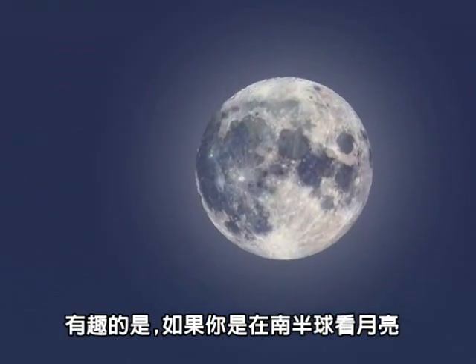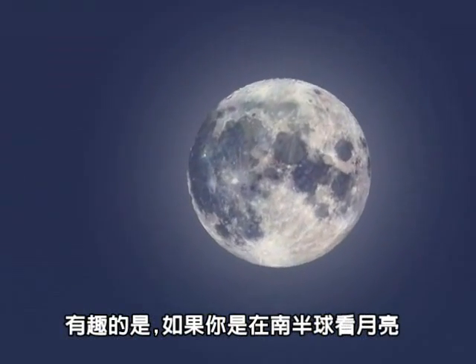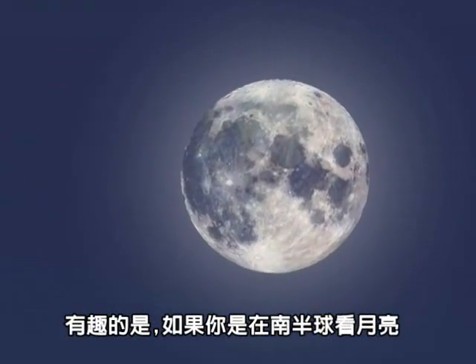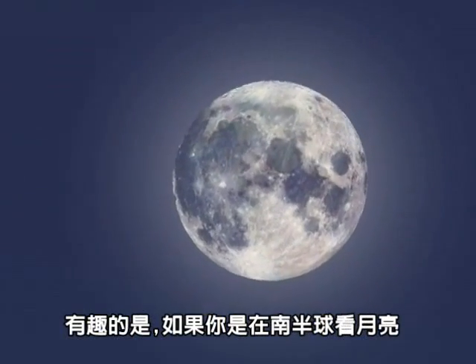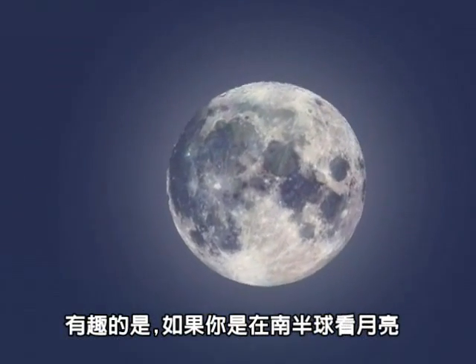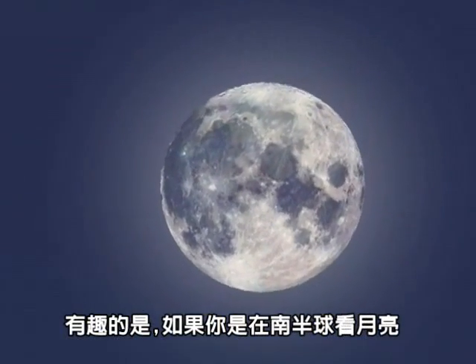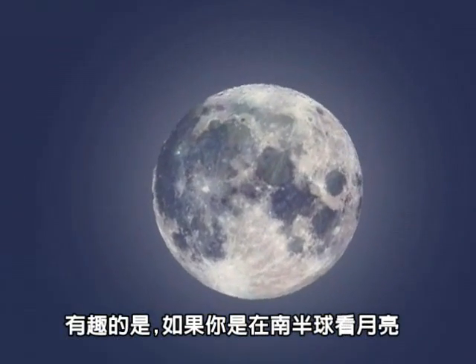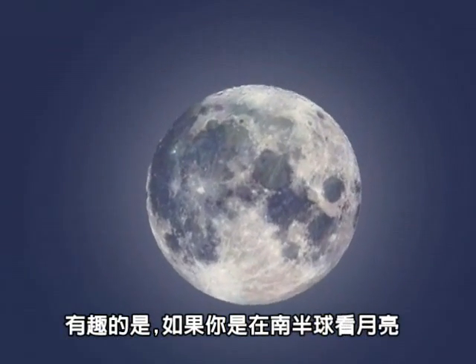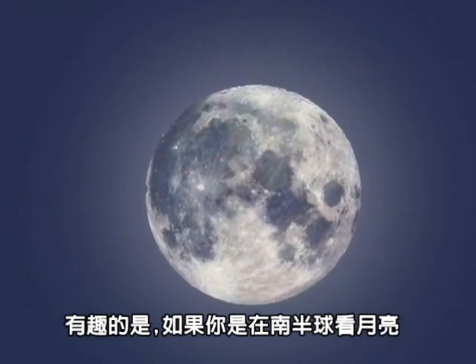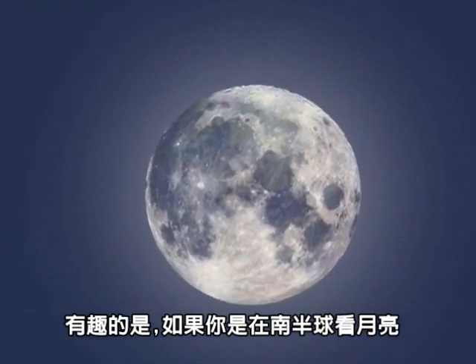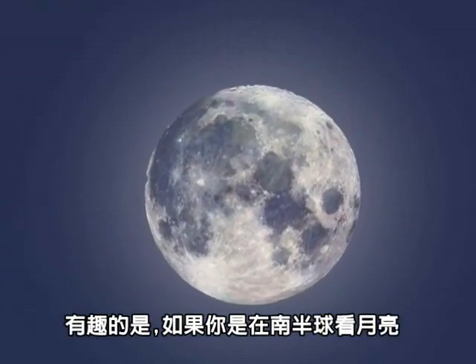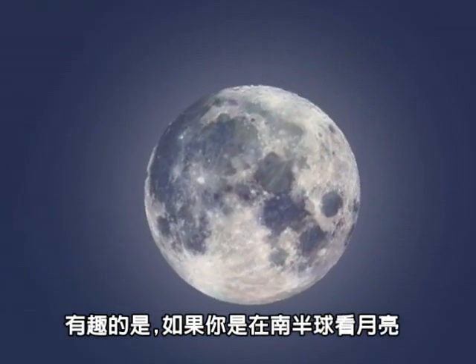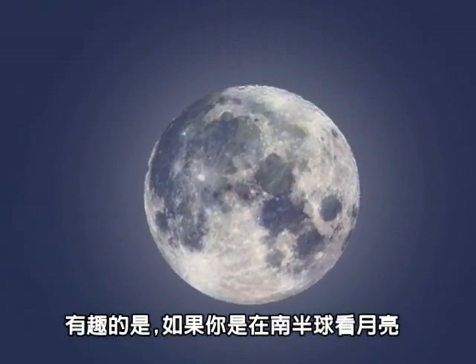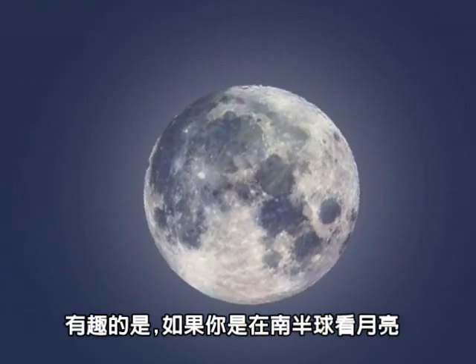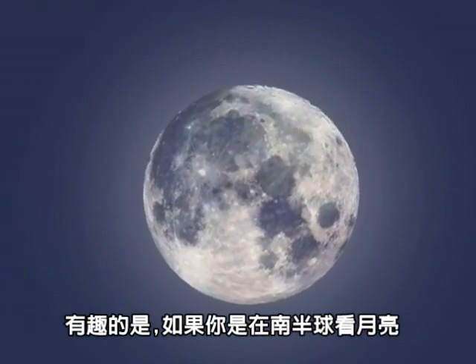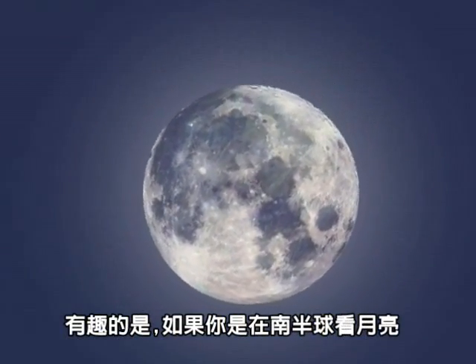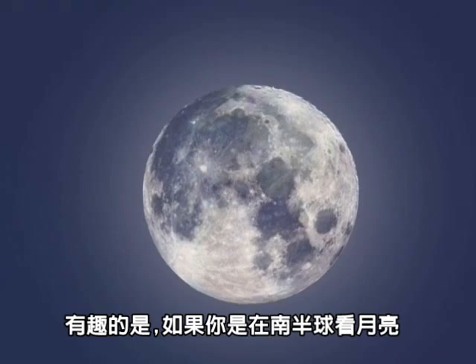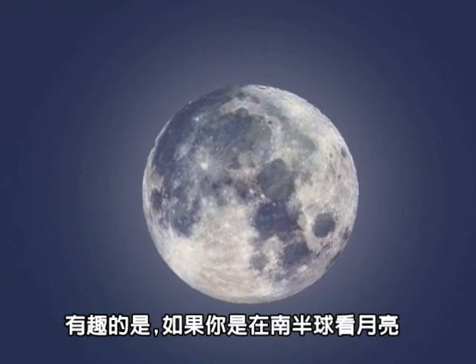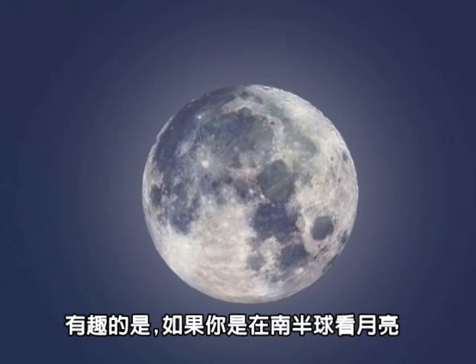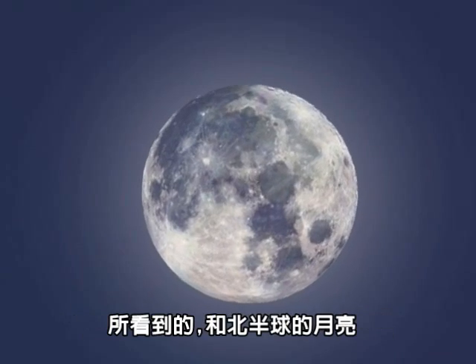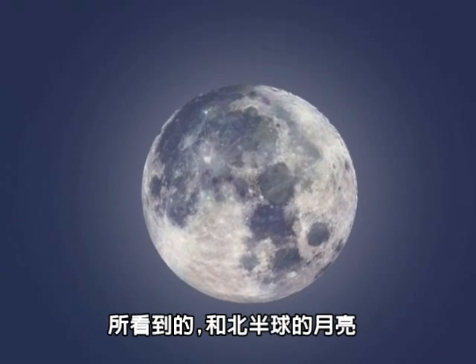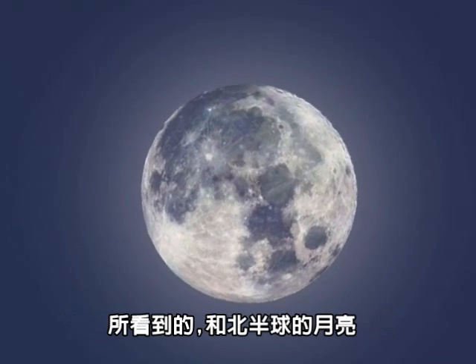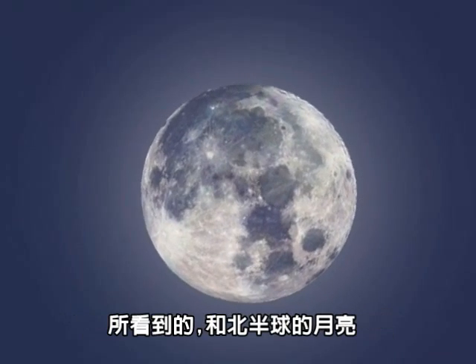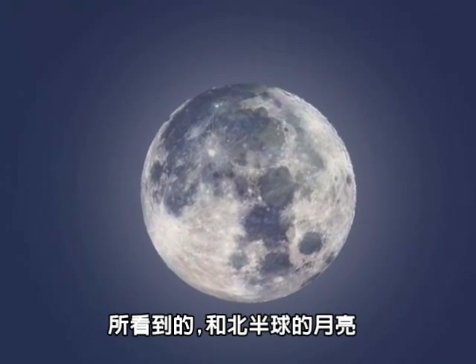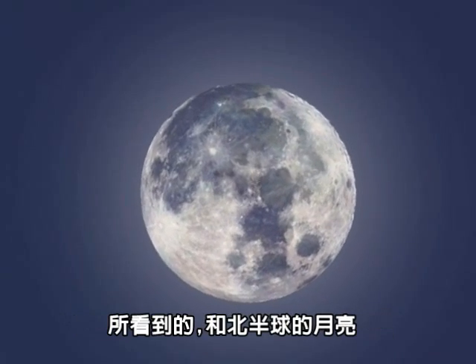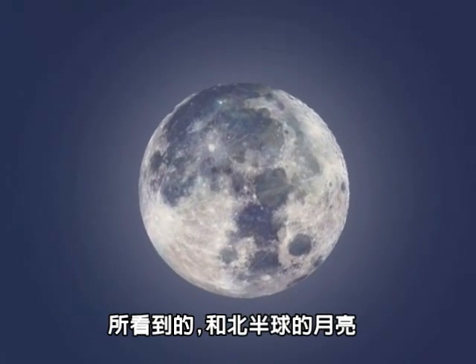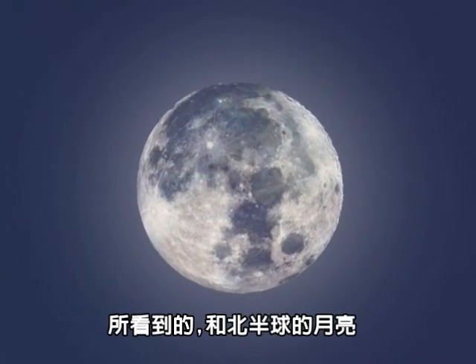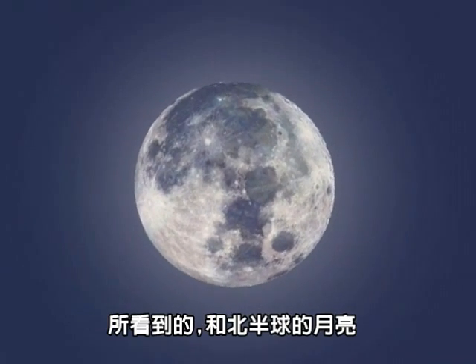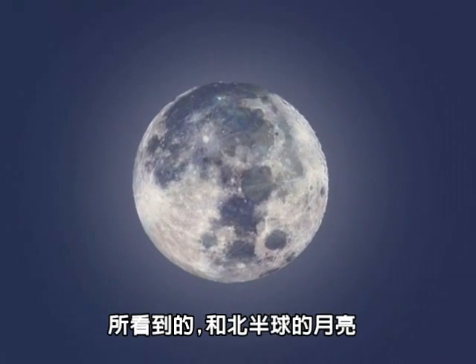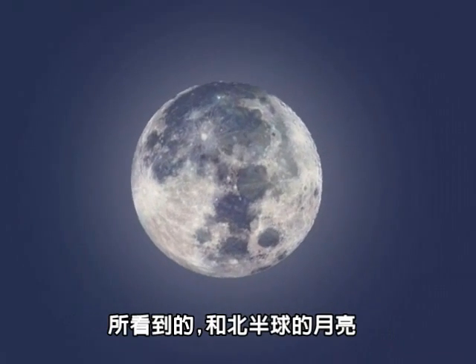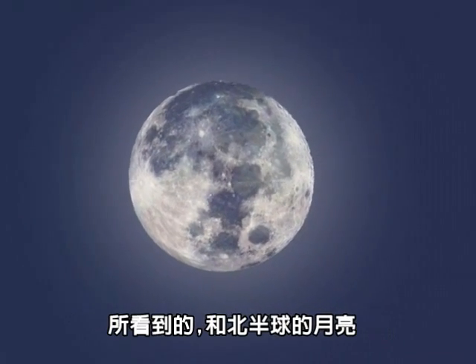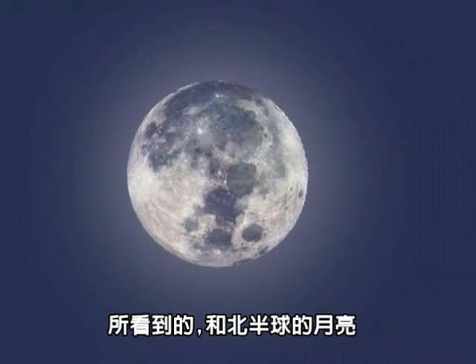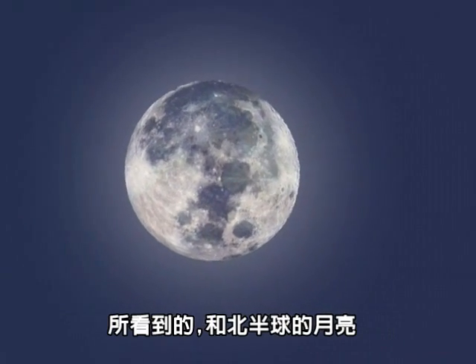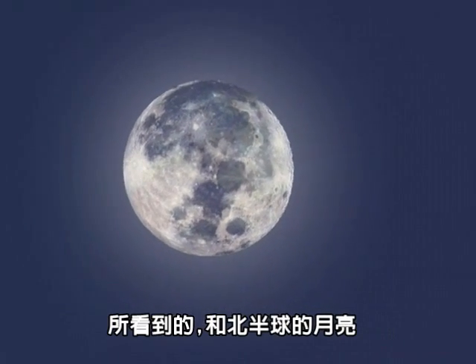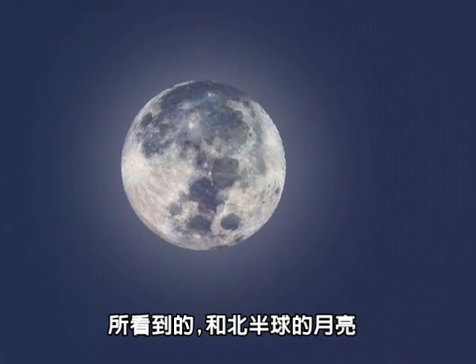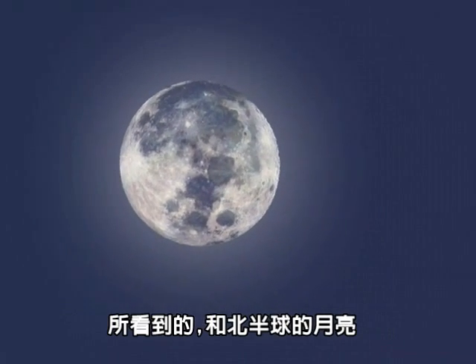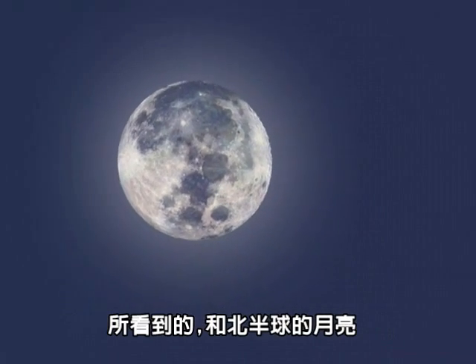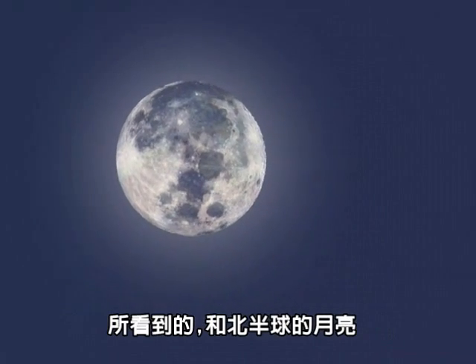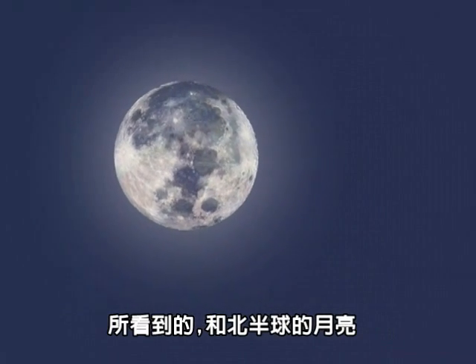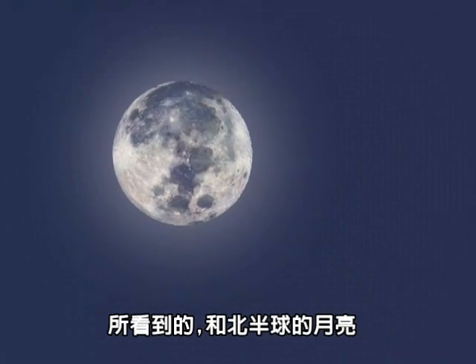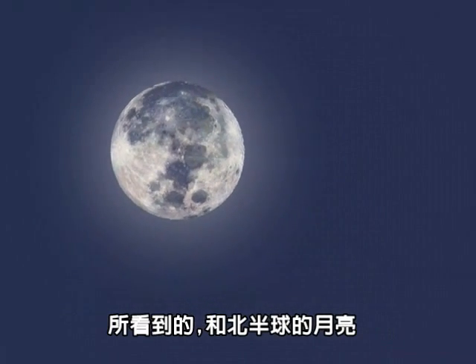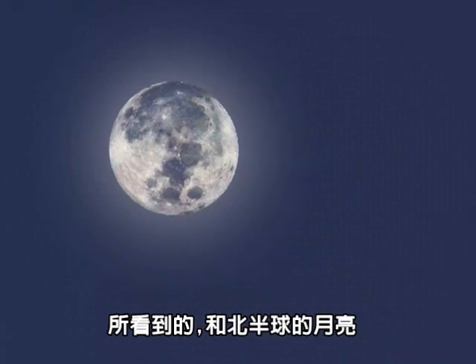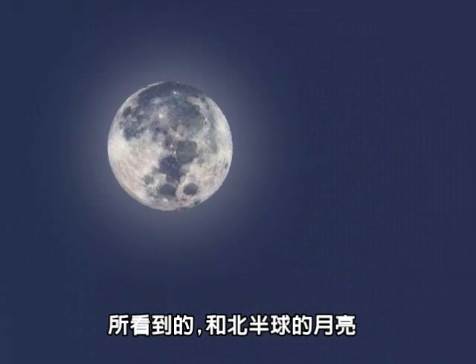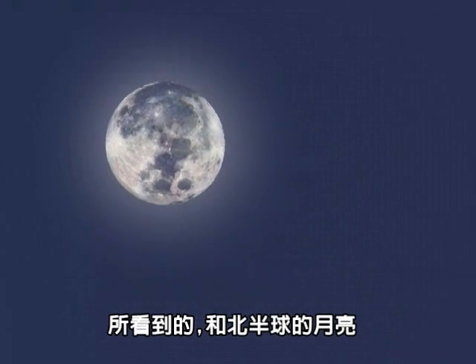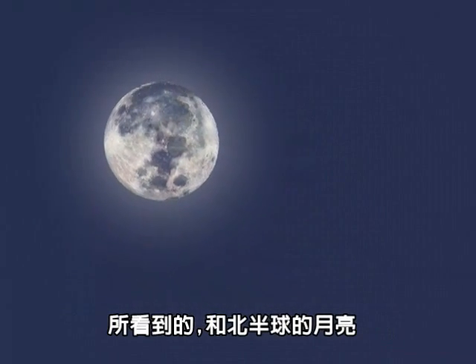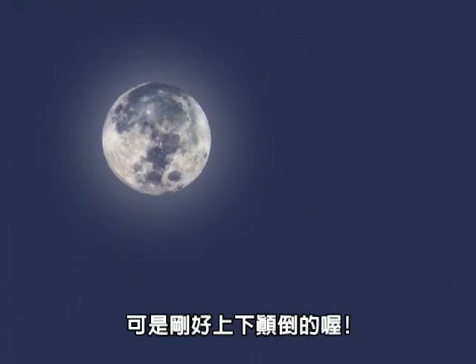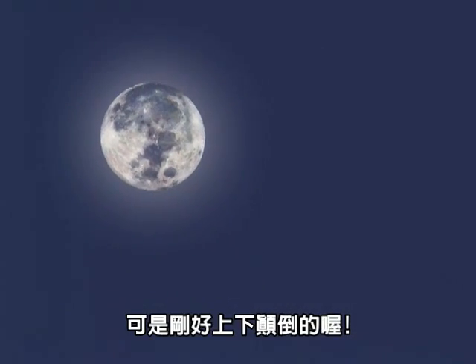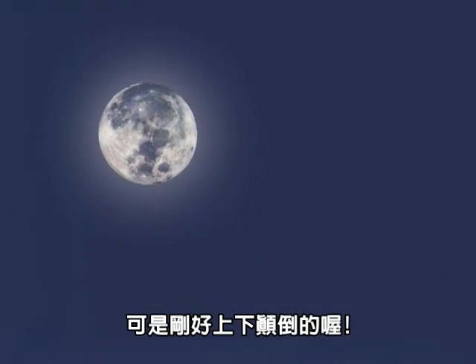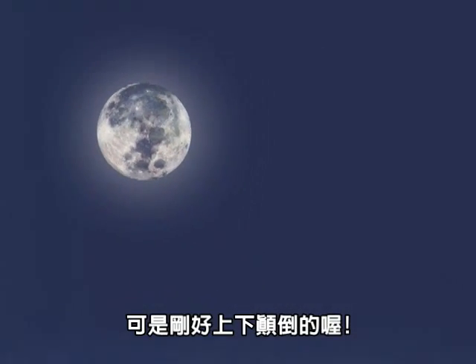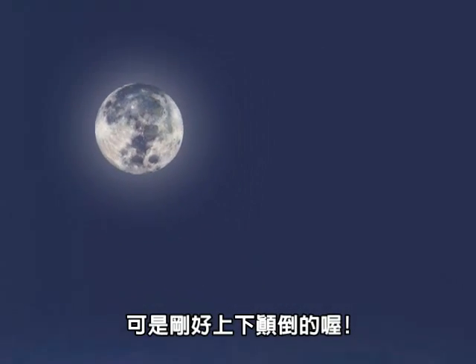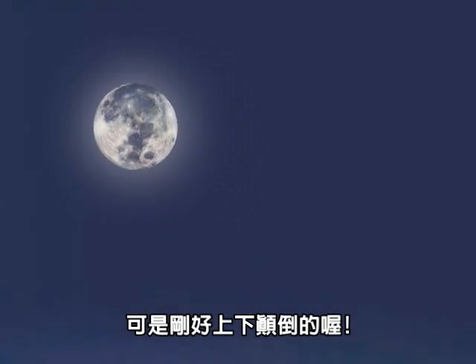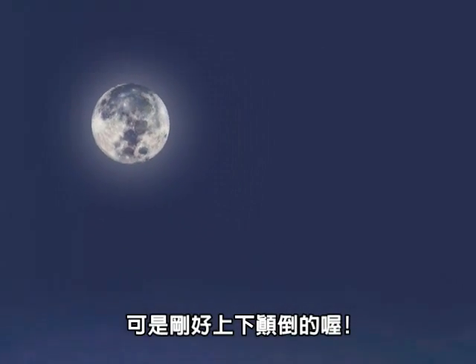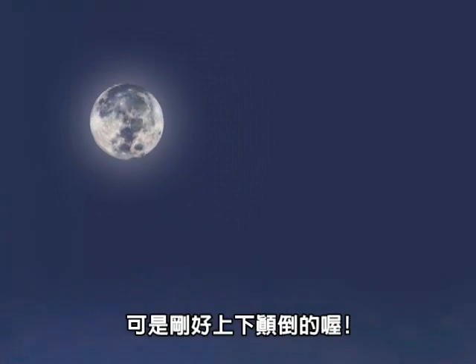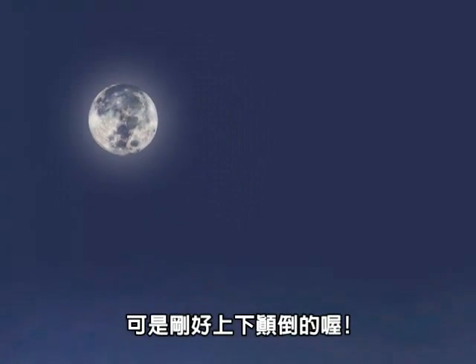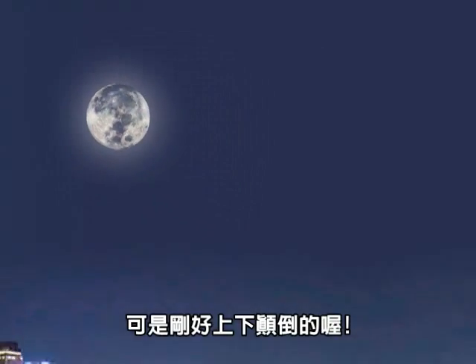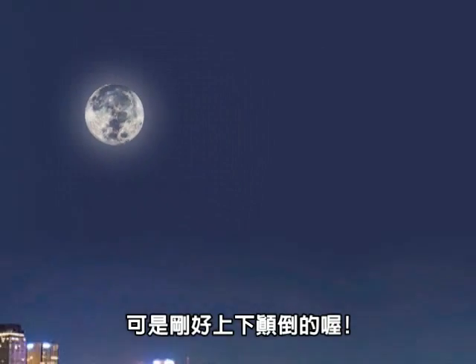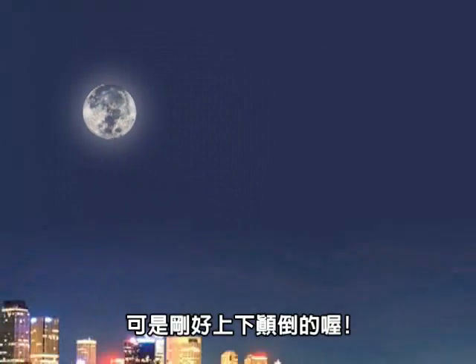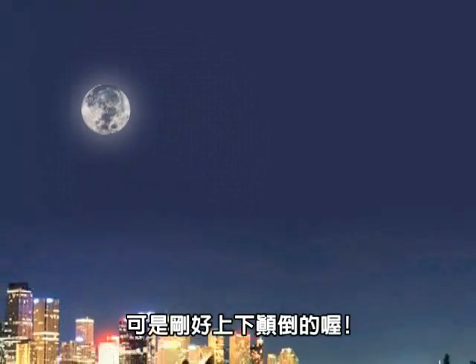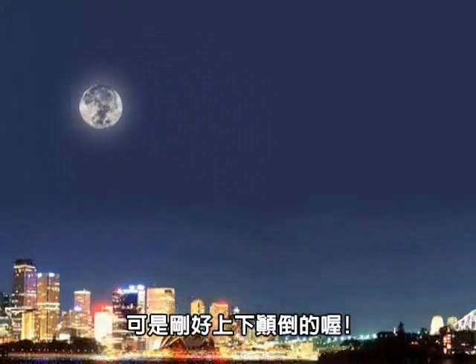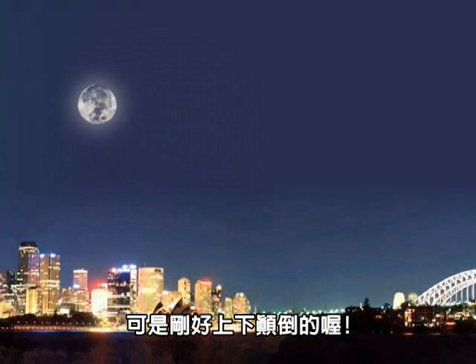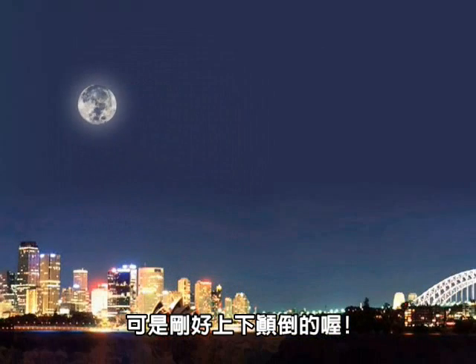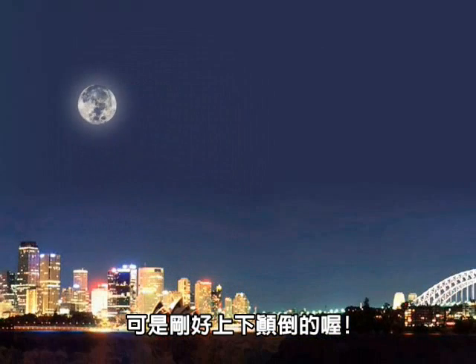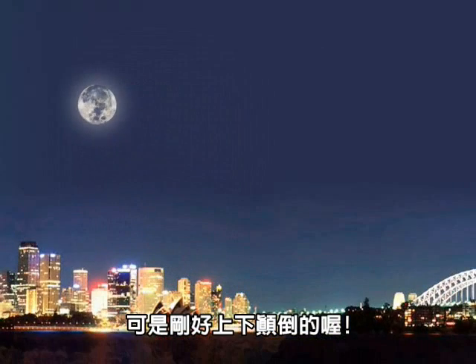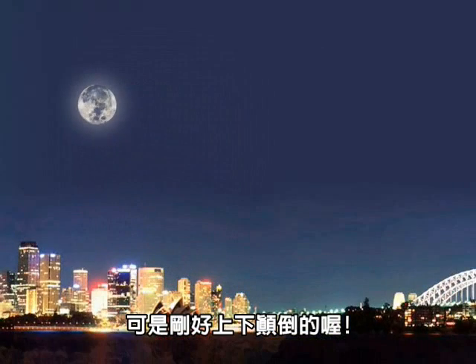Interestingly, if you are in the southern hemisphere, the moon looks to be upside down compared to its appearance from the northern hemisphere.